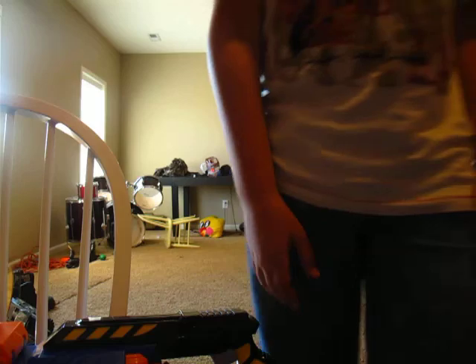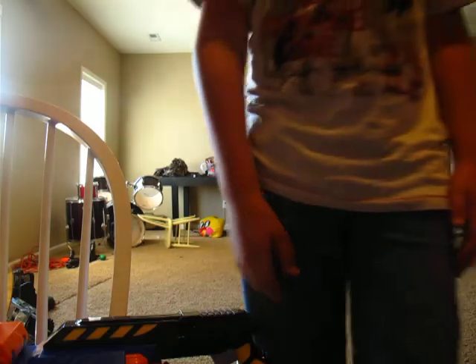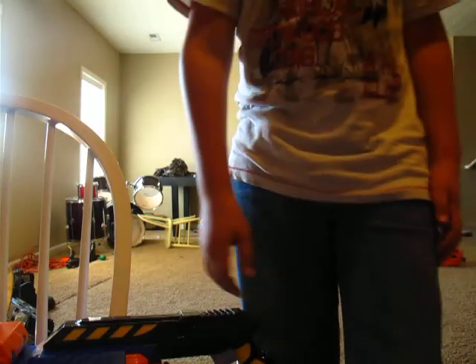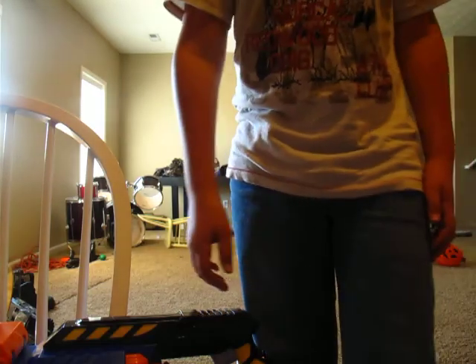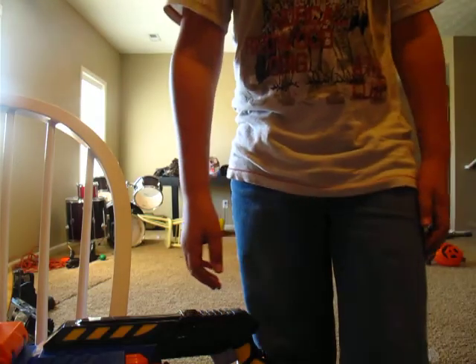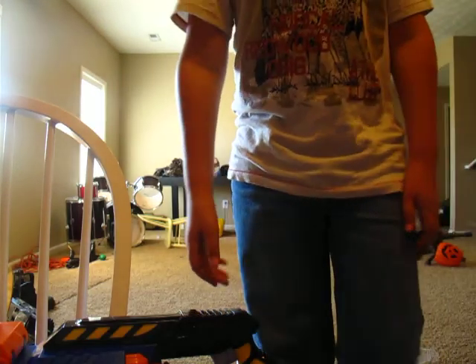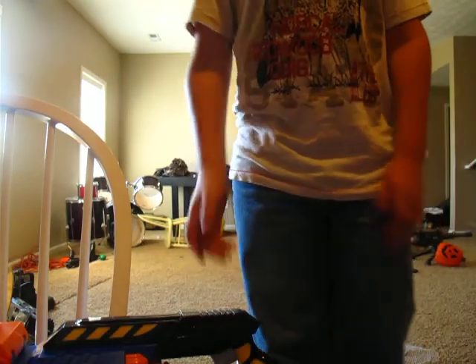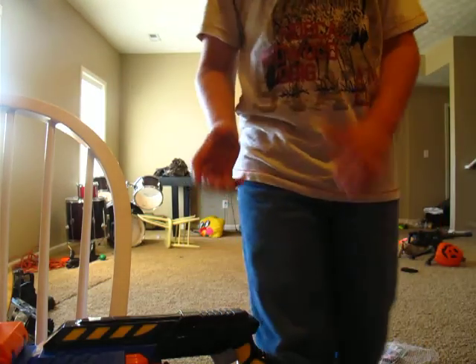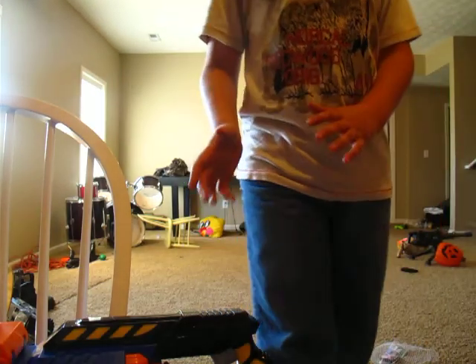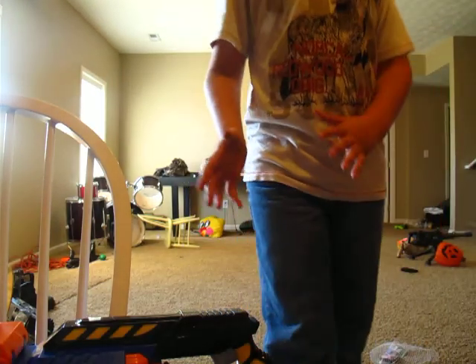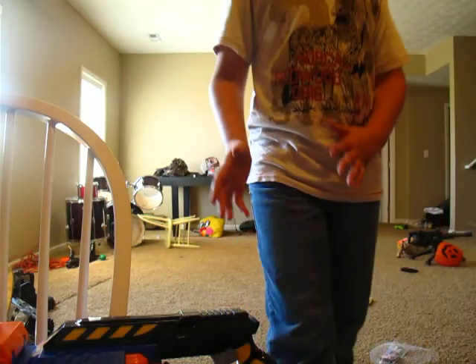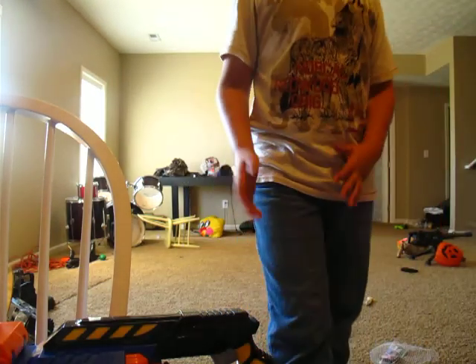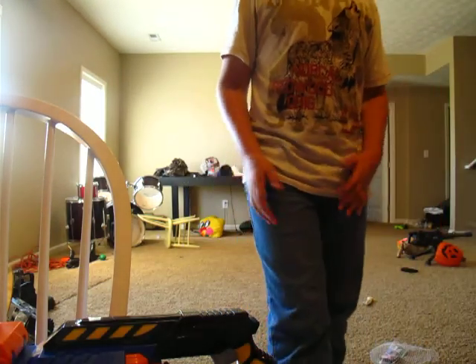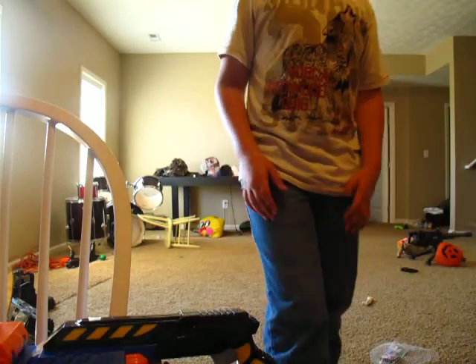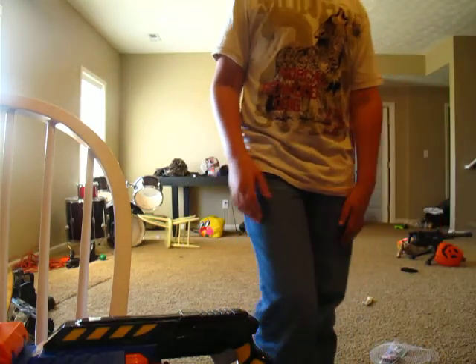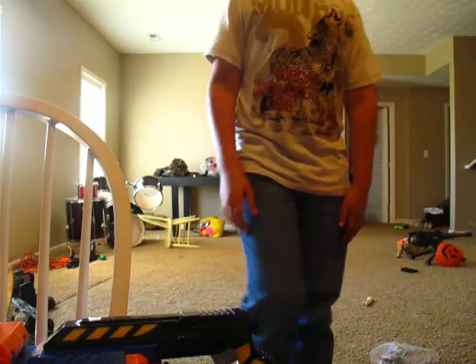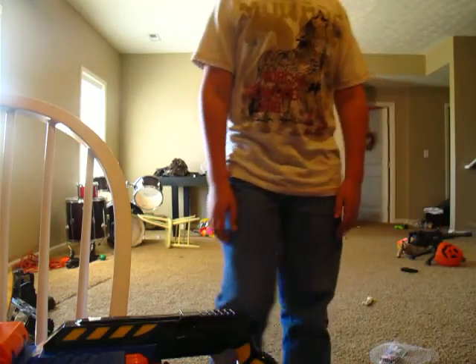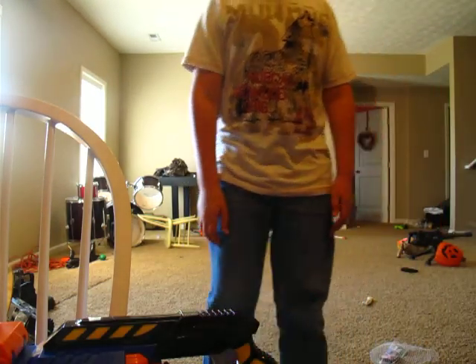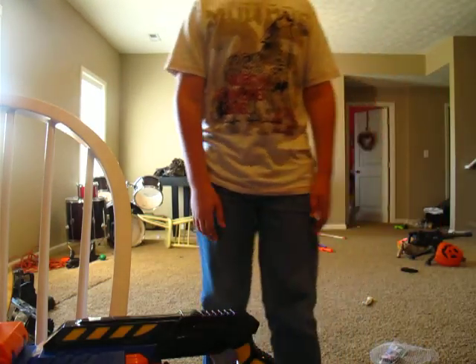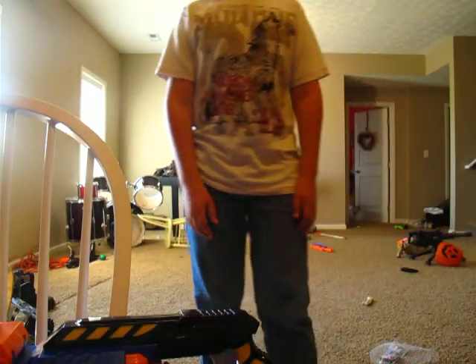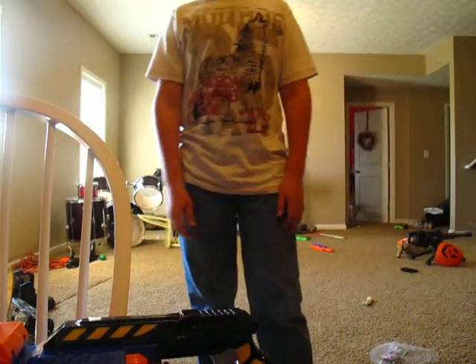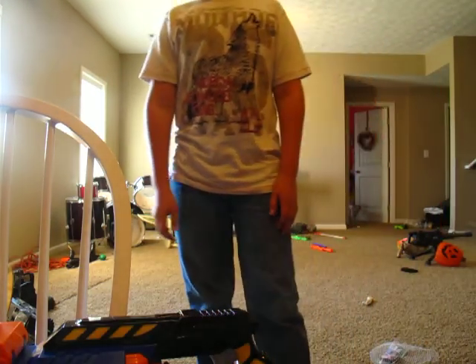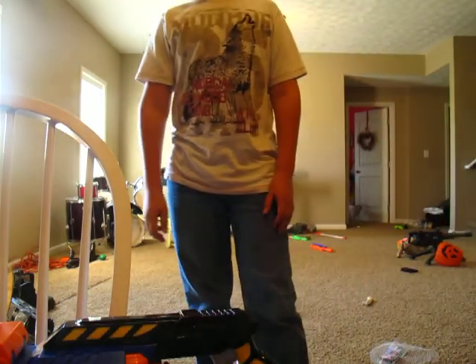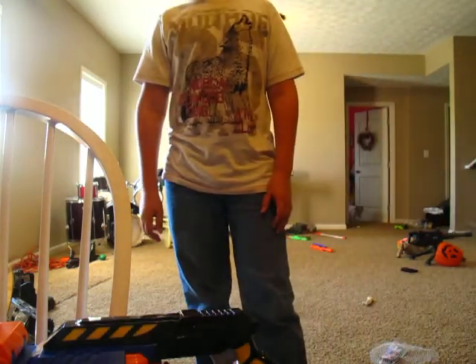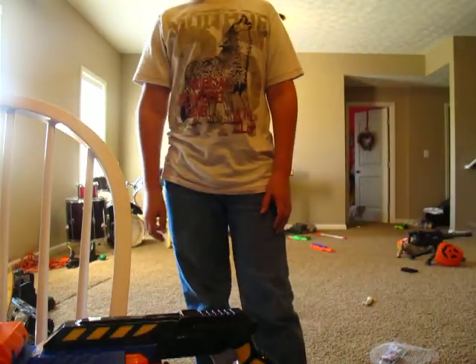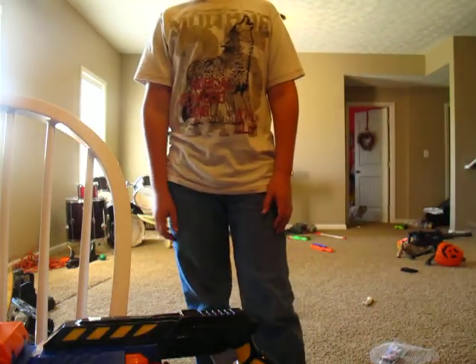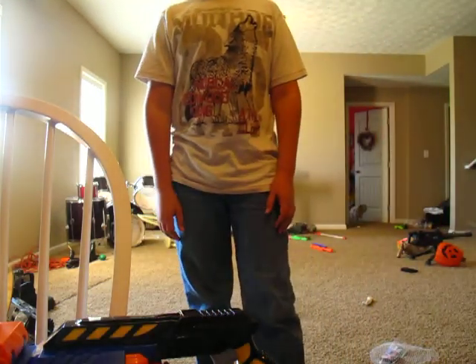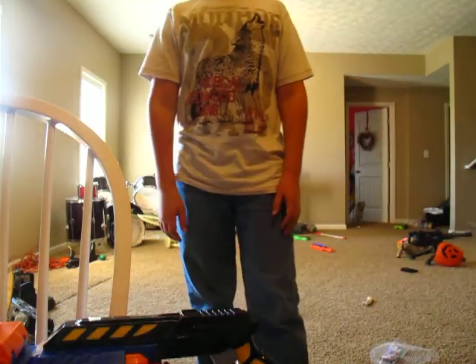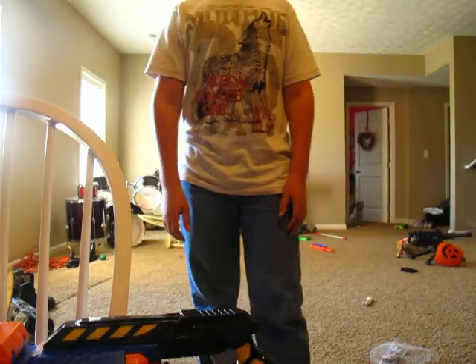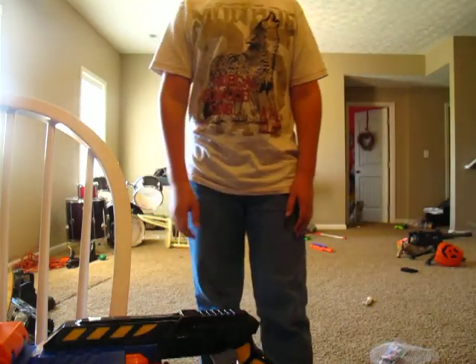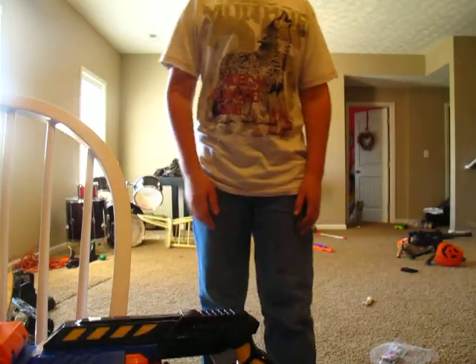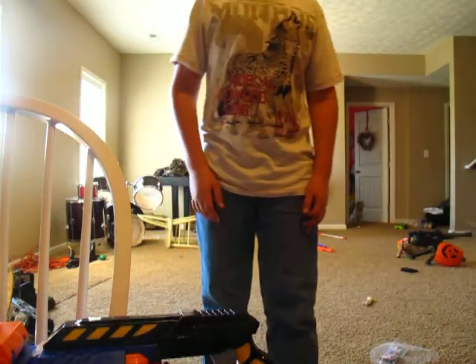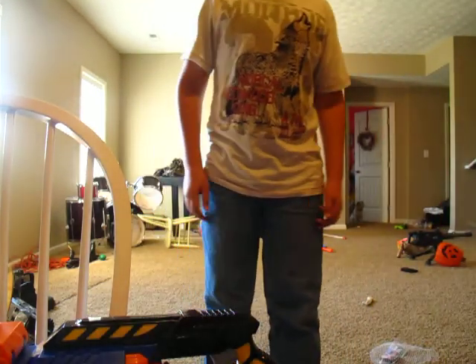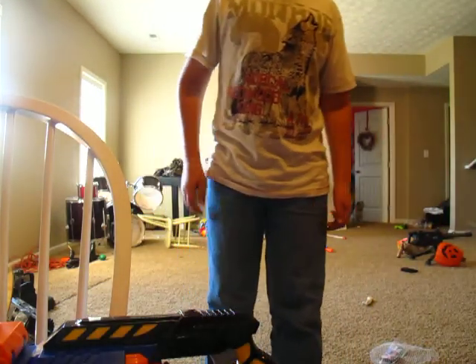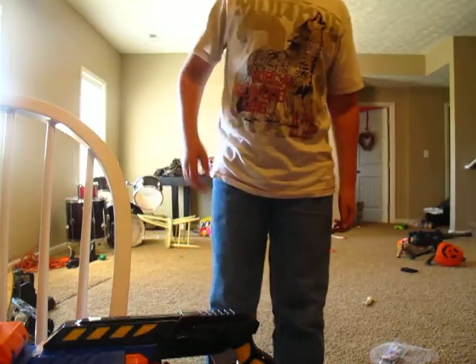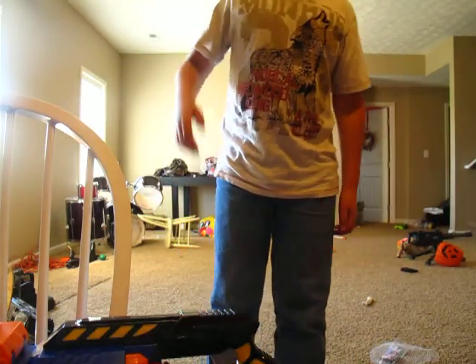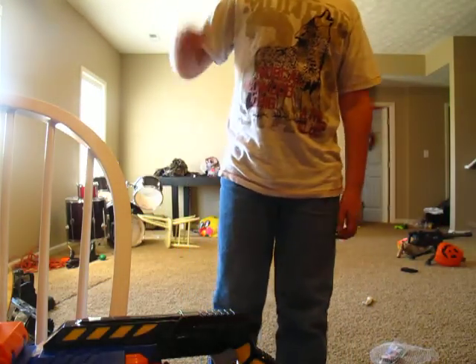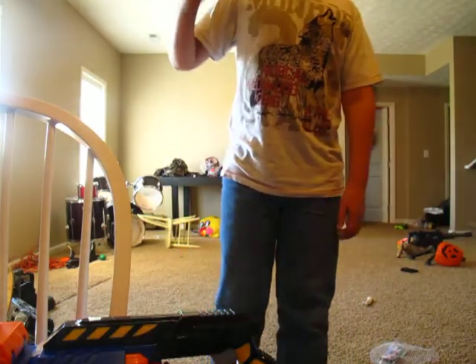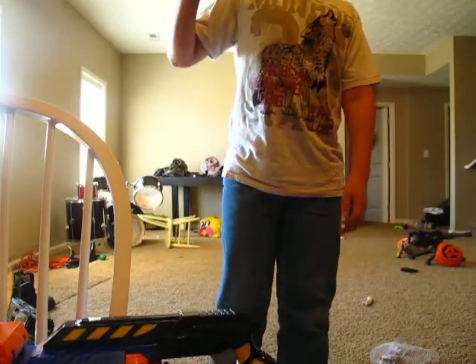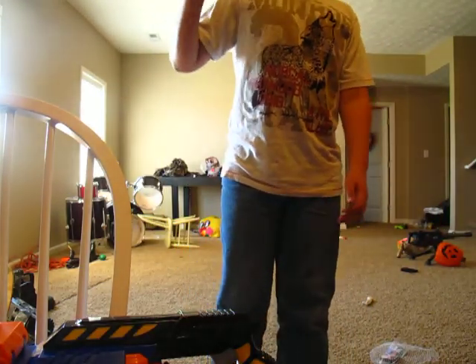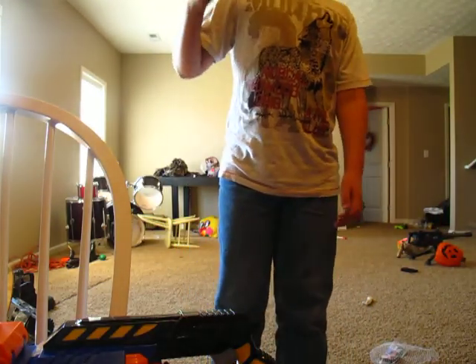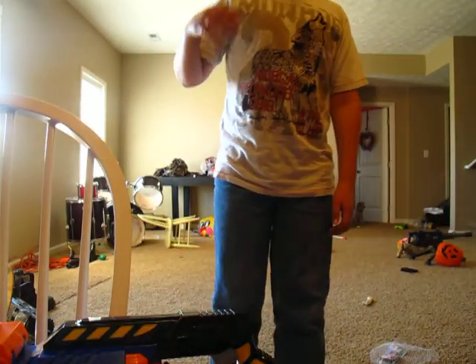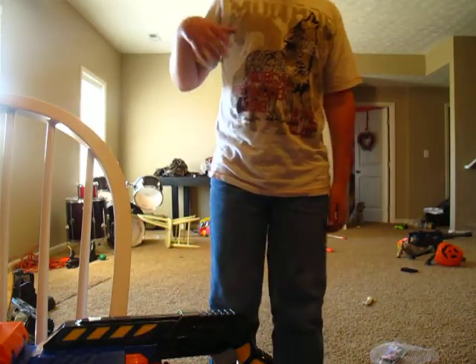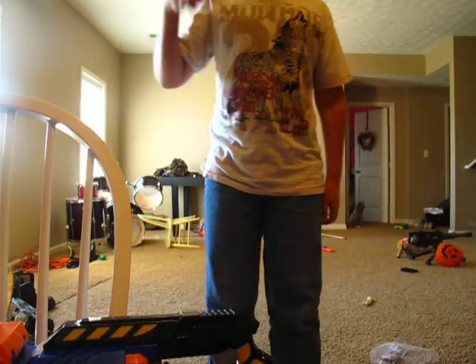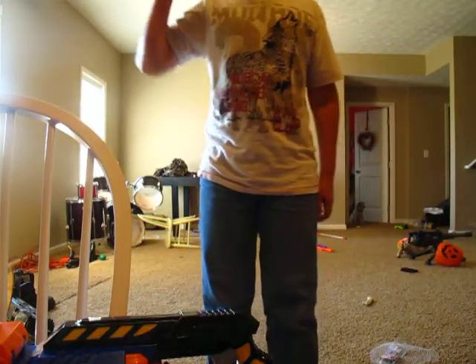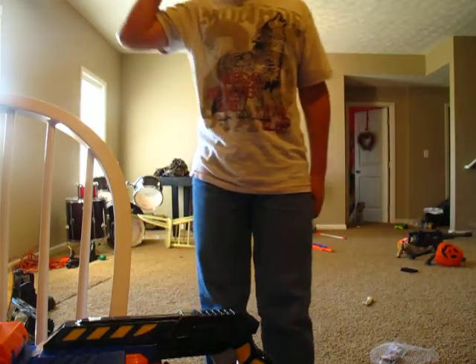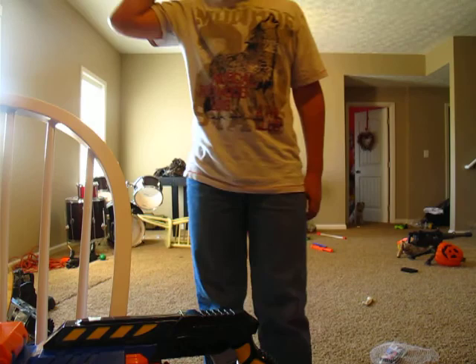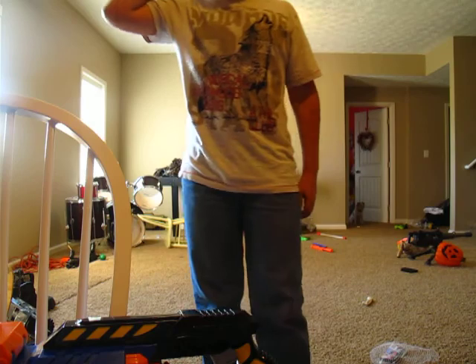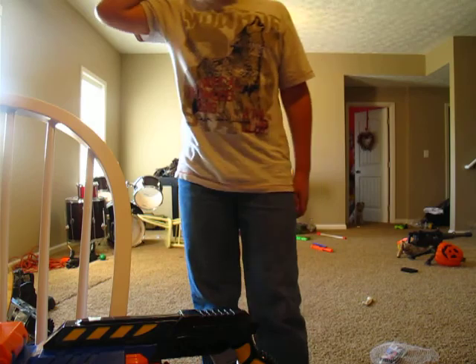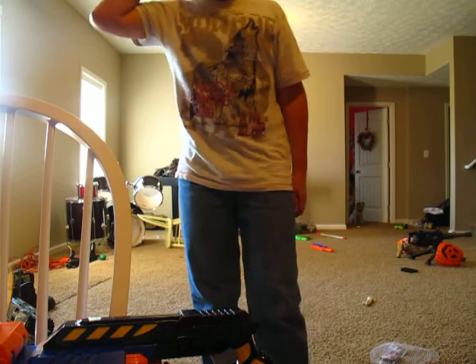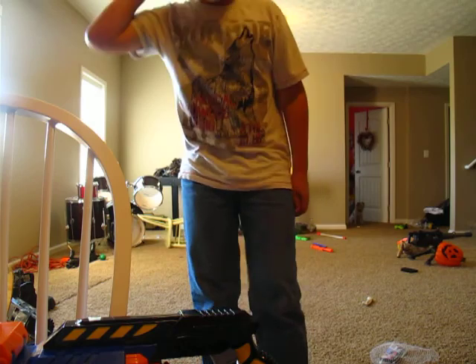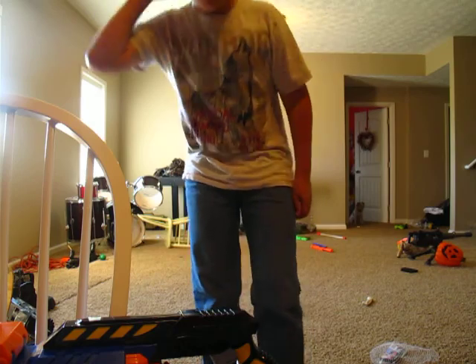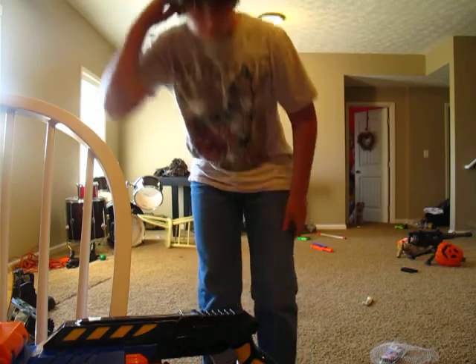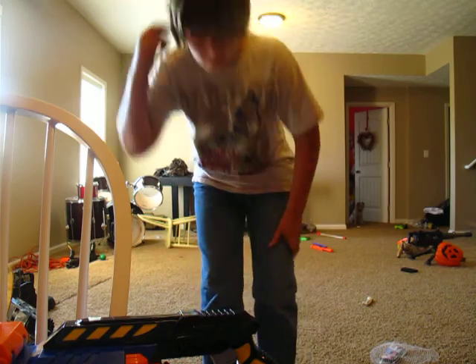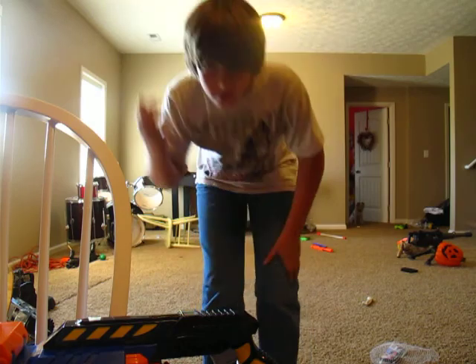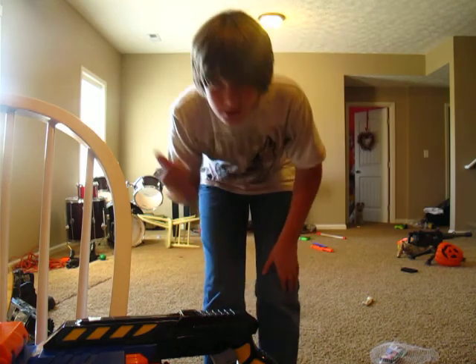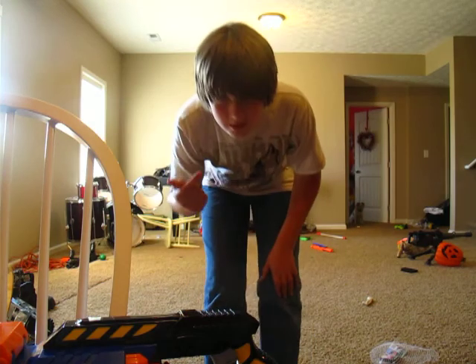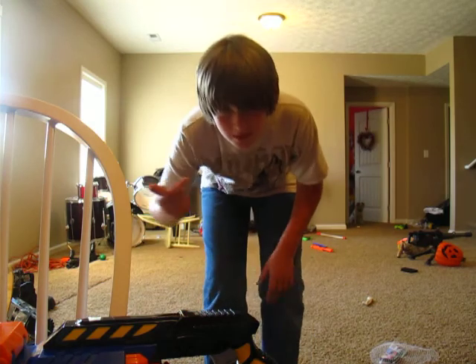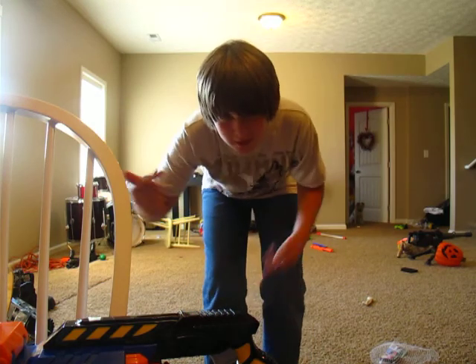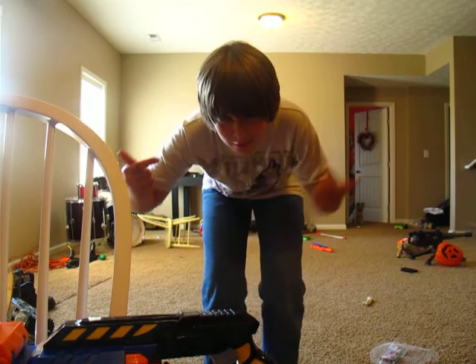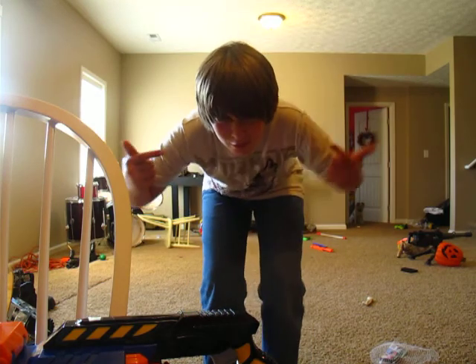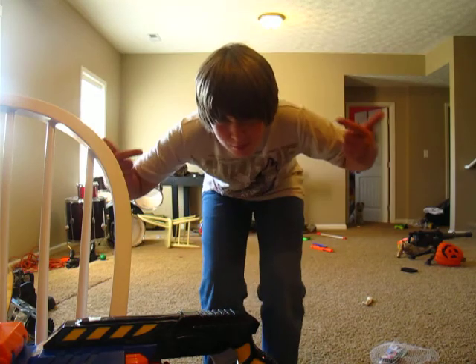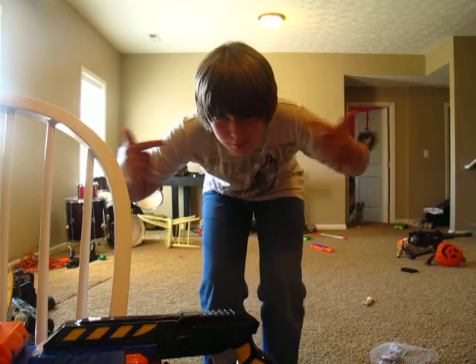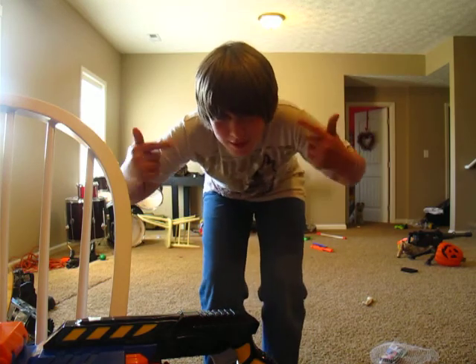Hey guys, what's up? DJ WordProductions1 here. This is me.